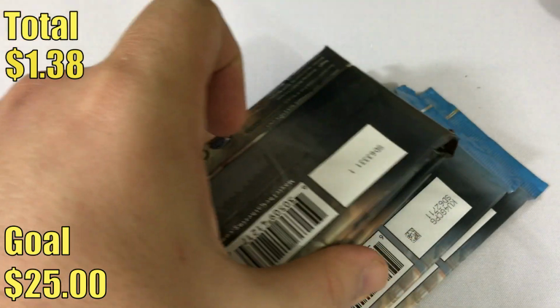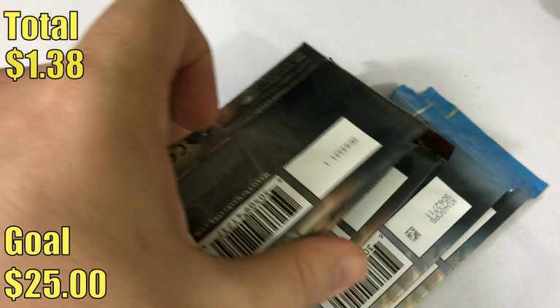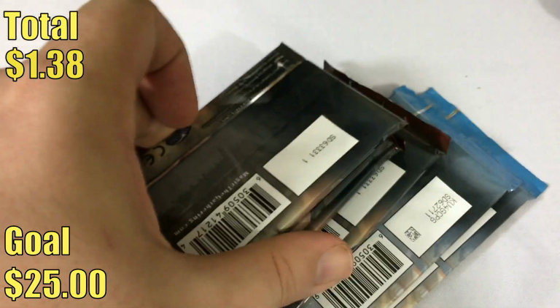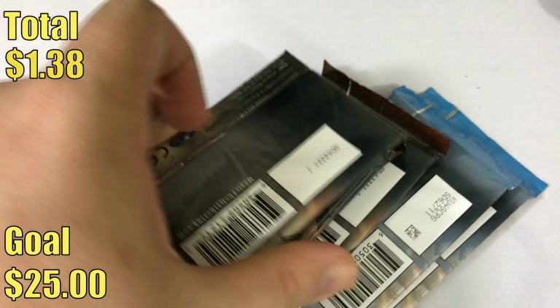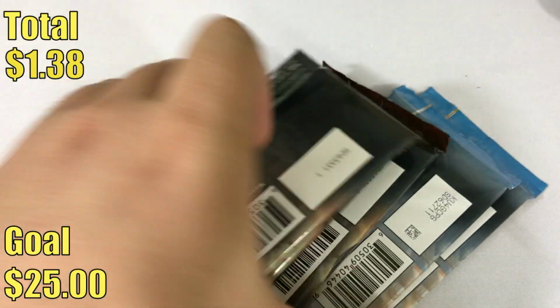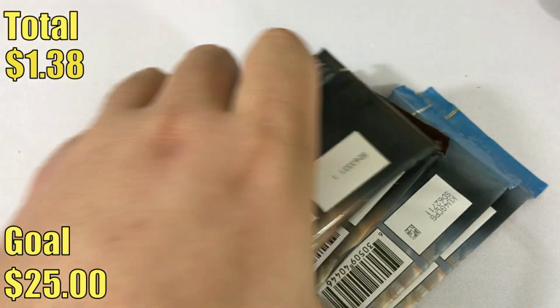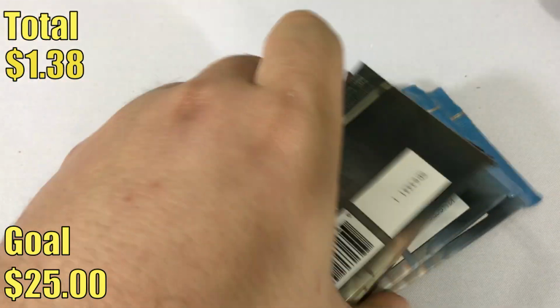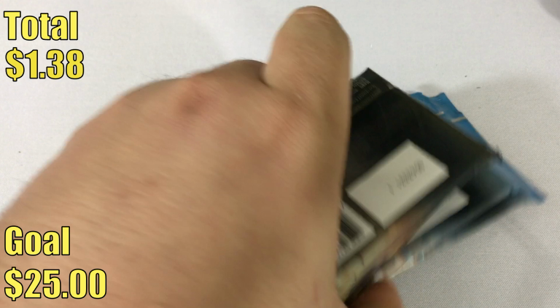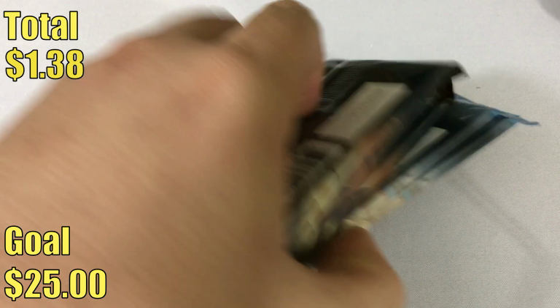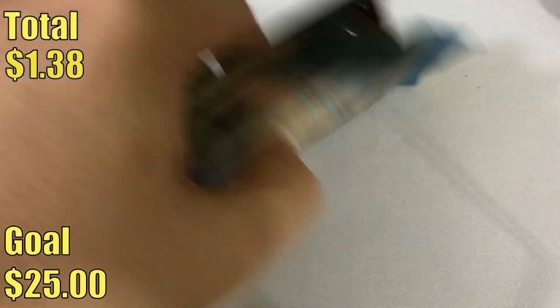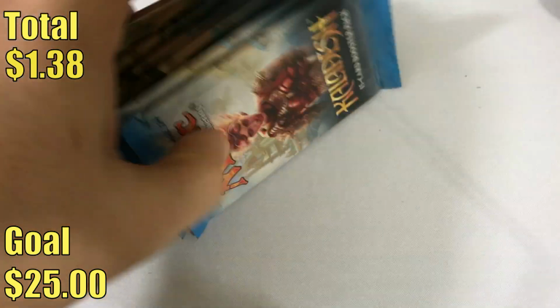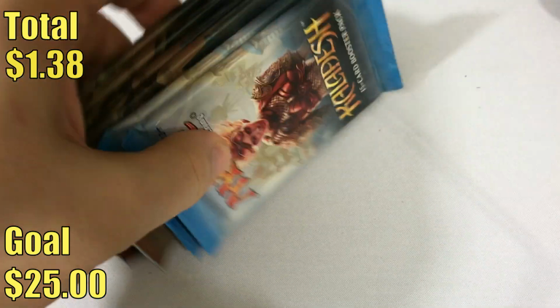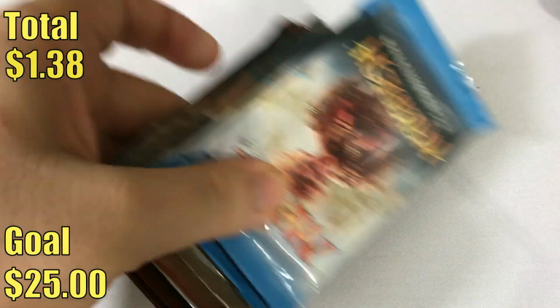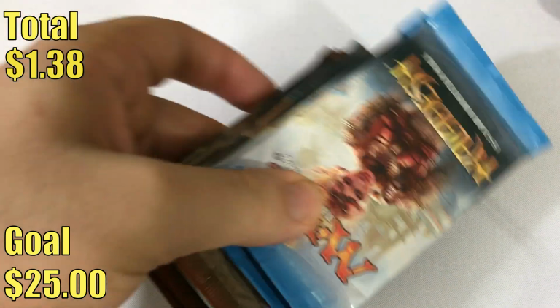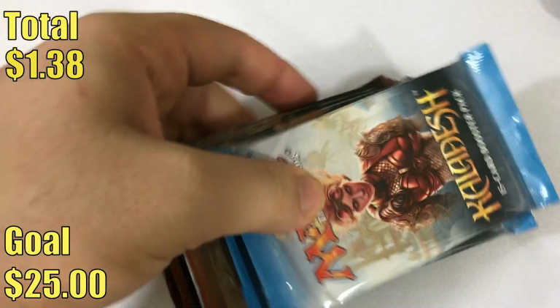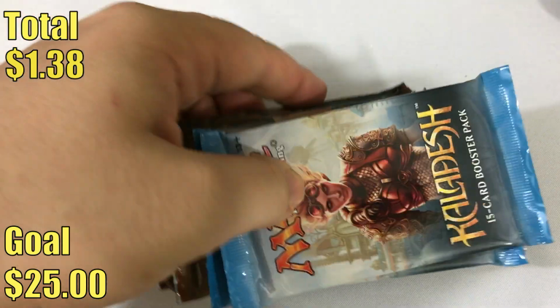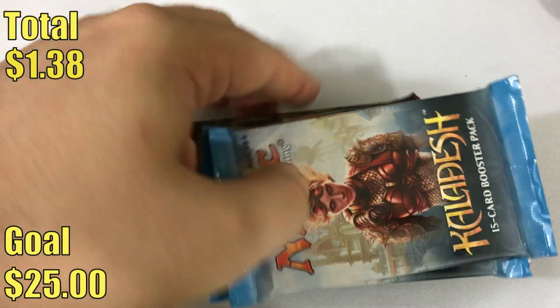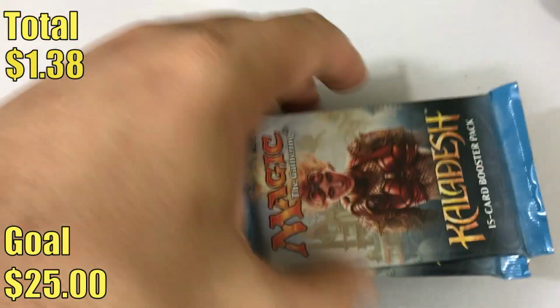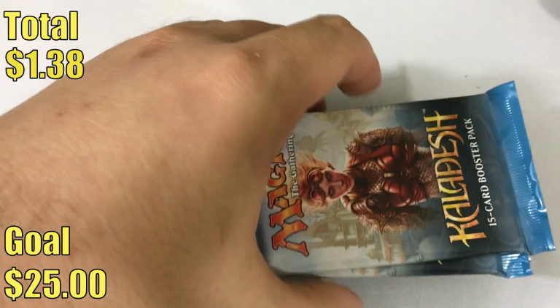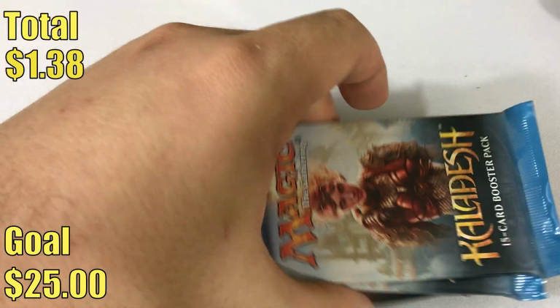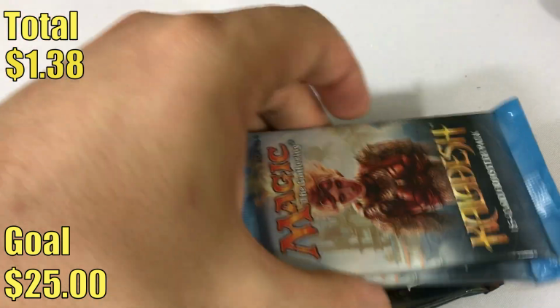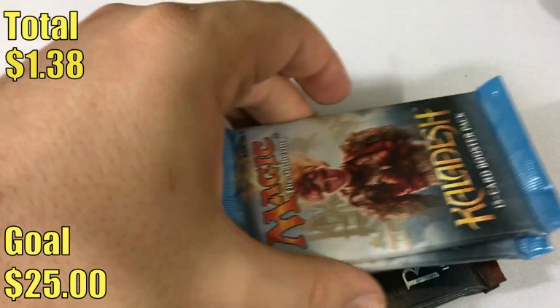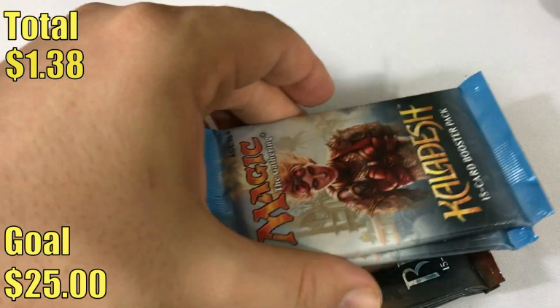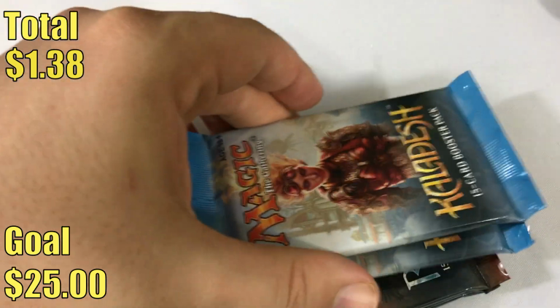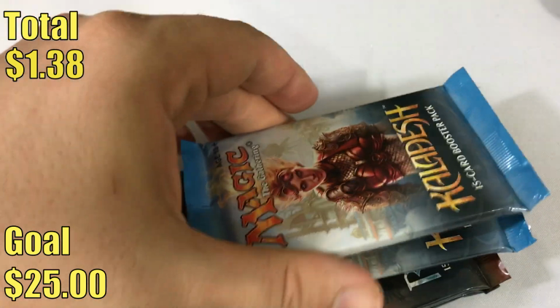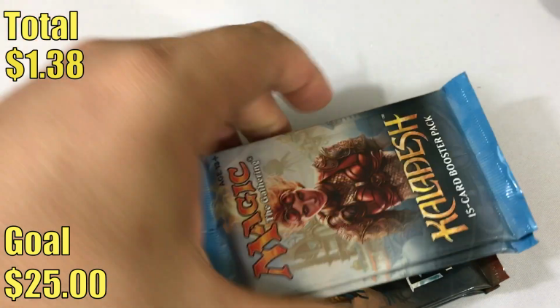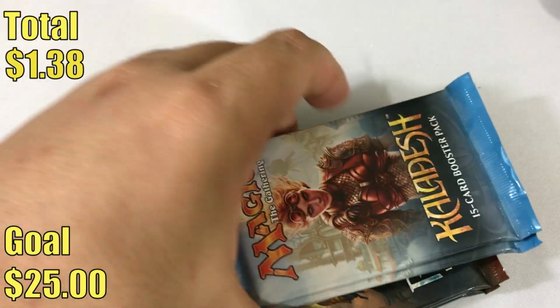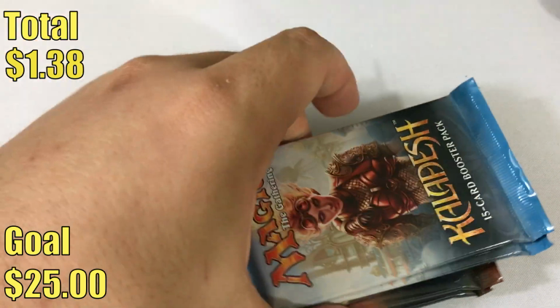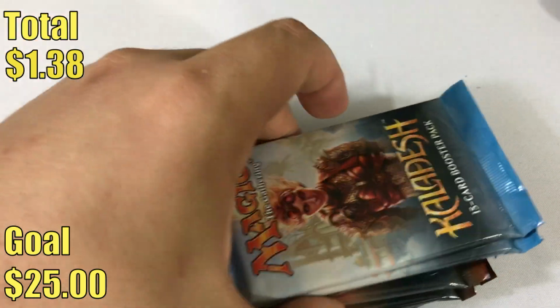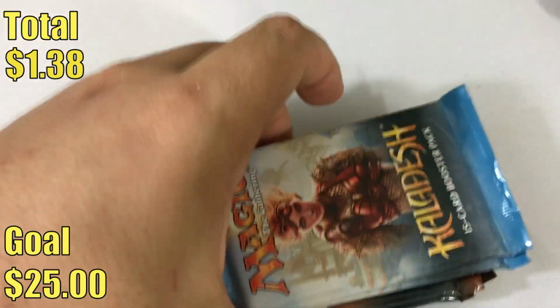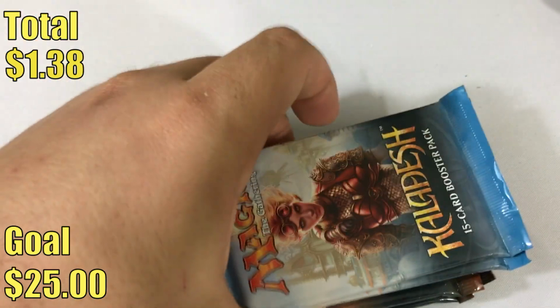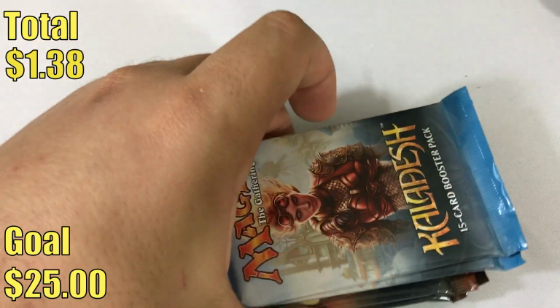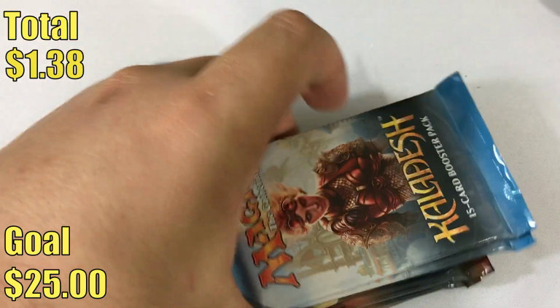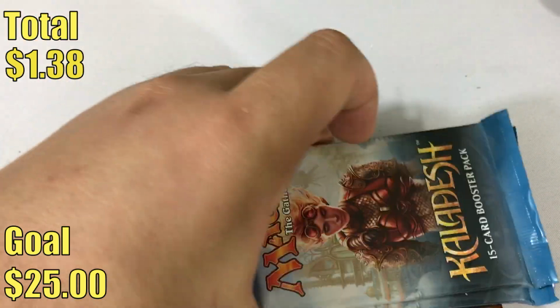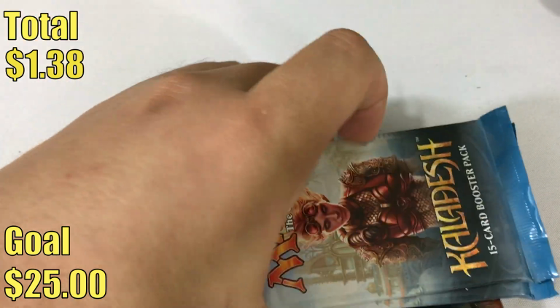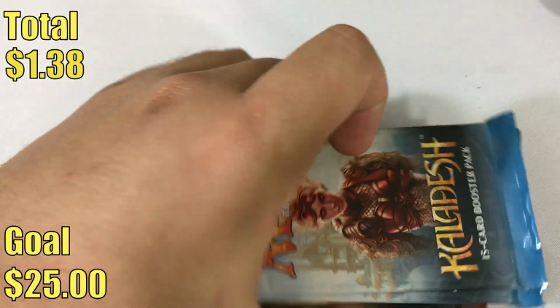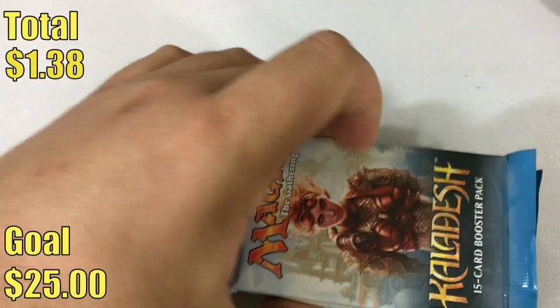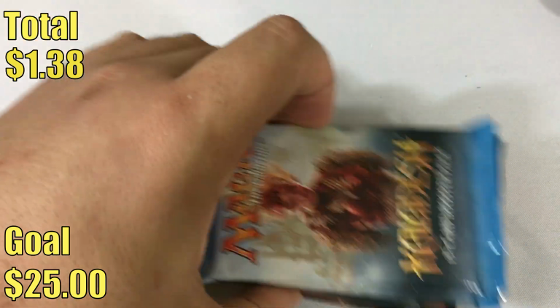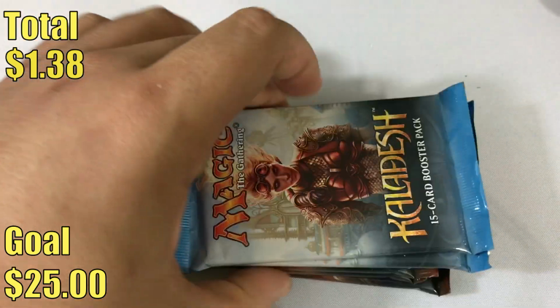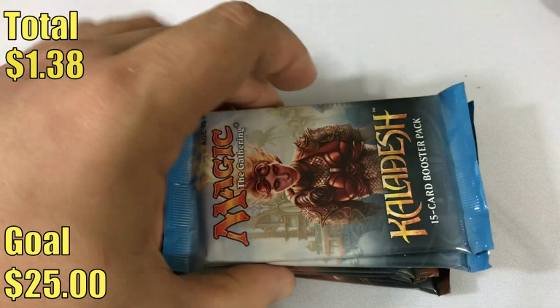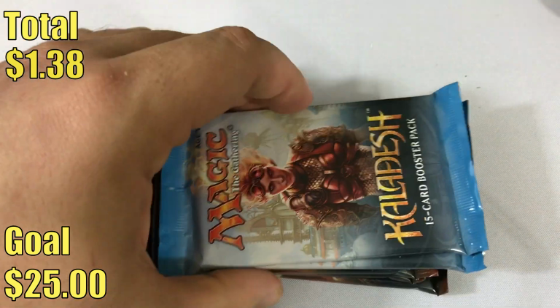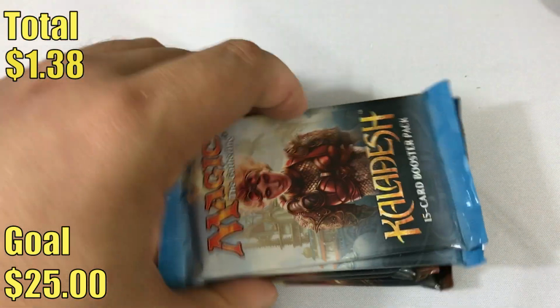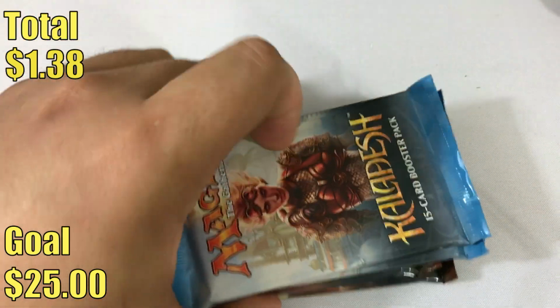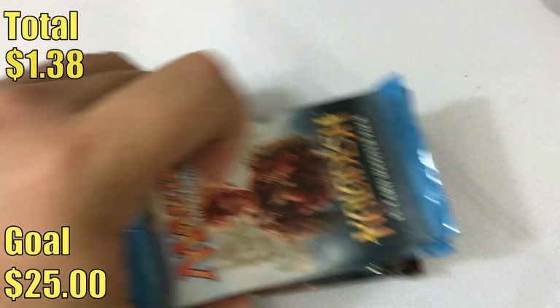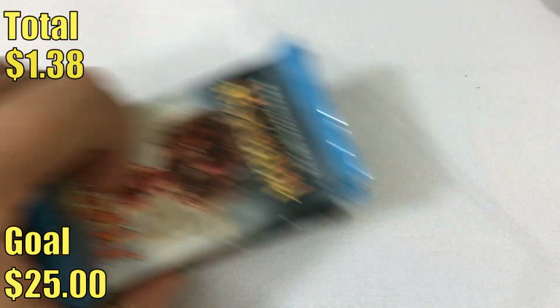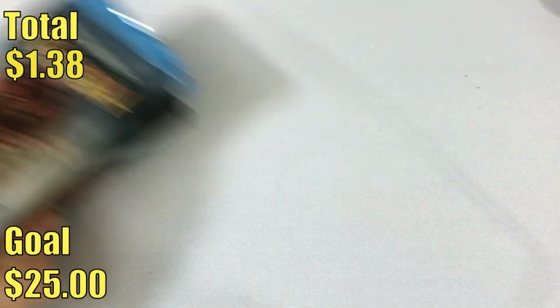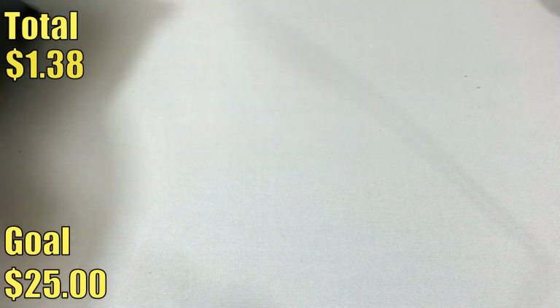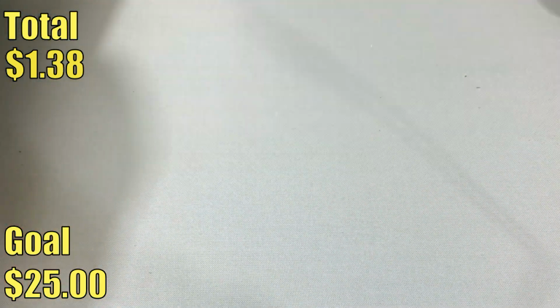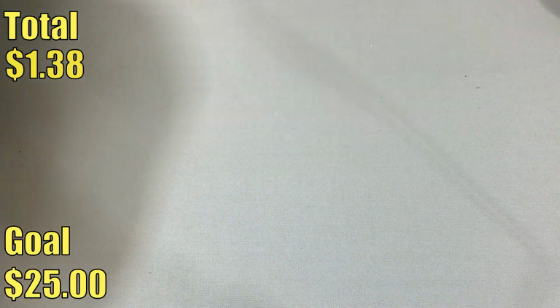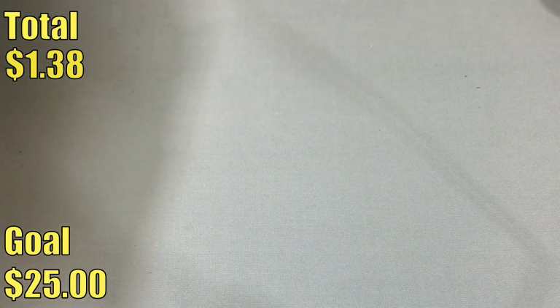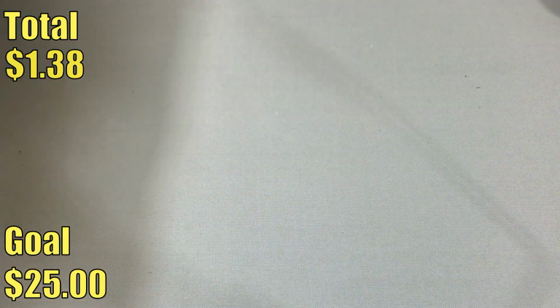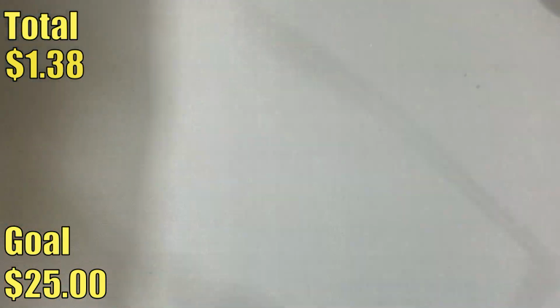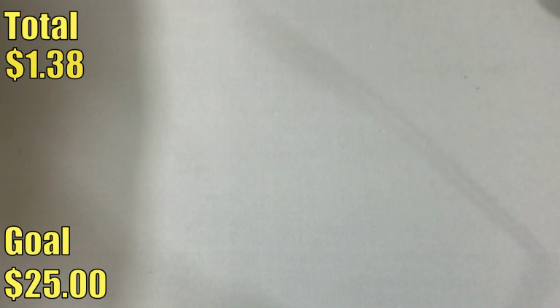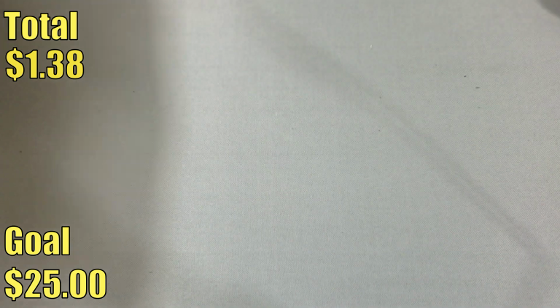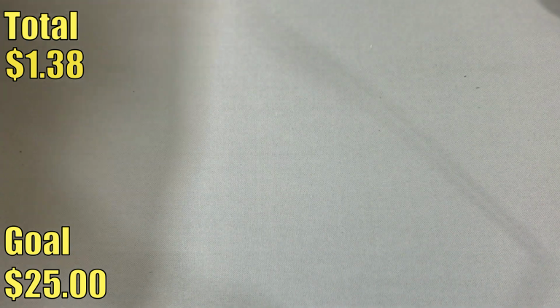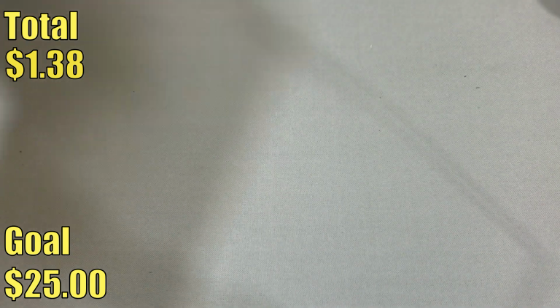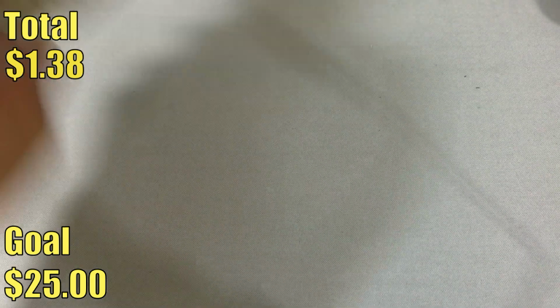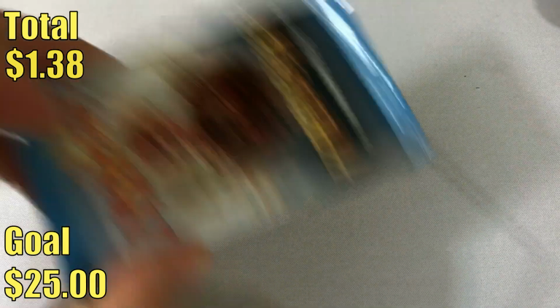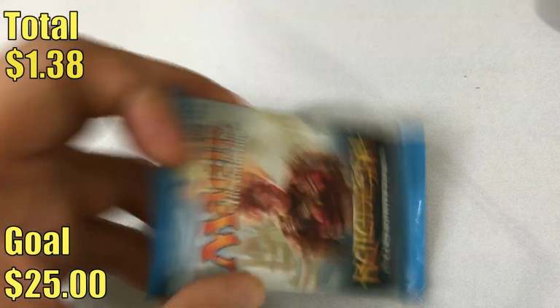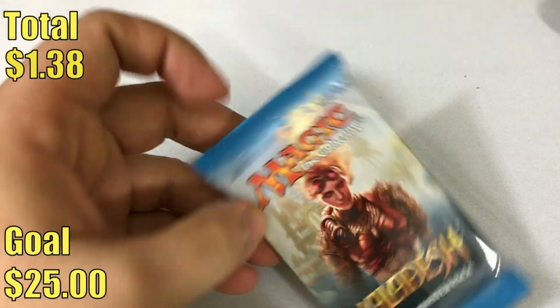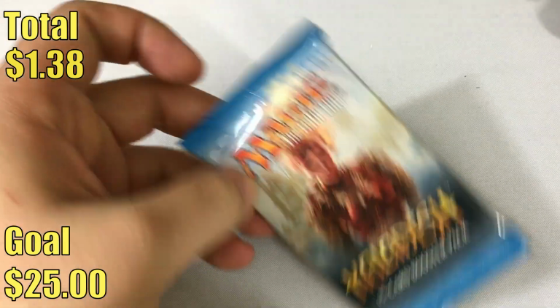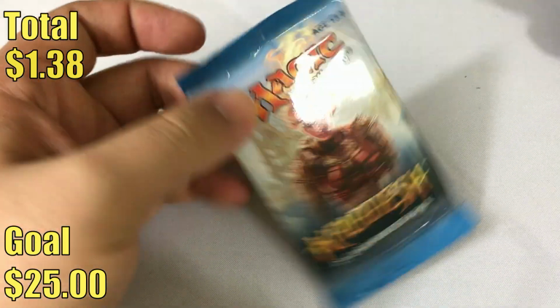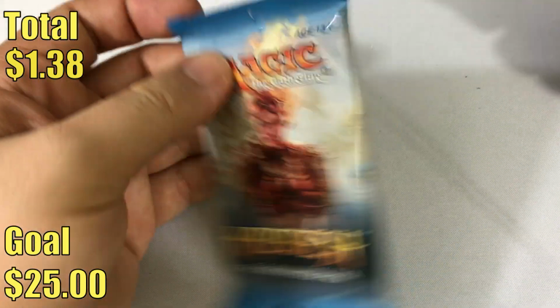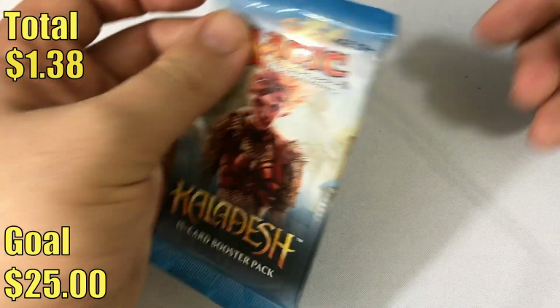And then of course you have your packs: two packs of Kaladesh and four packs of Aether Revolt. So let's open these up and see what we get. We'll start with the Kaladesh packs because, hey, why not?